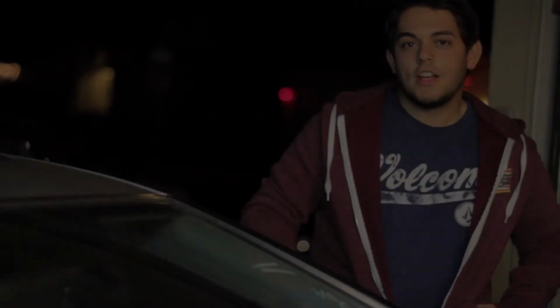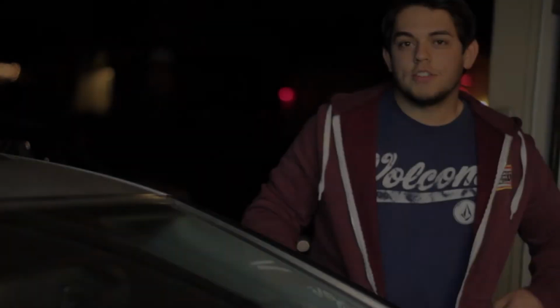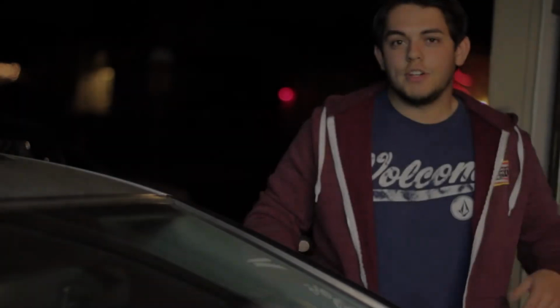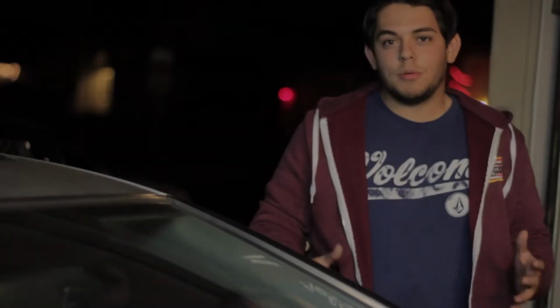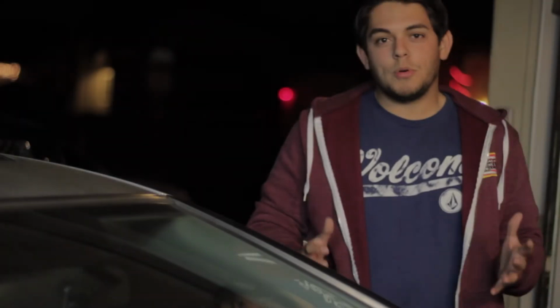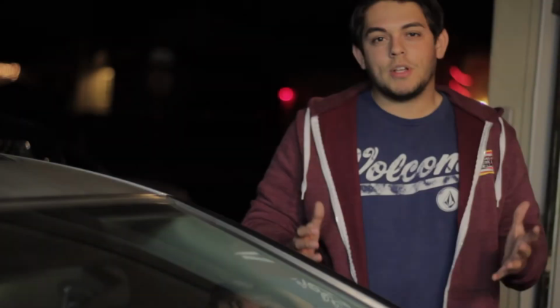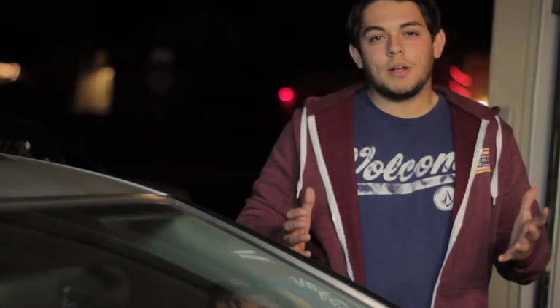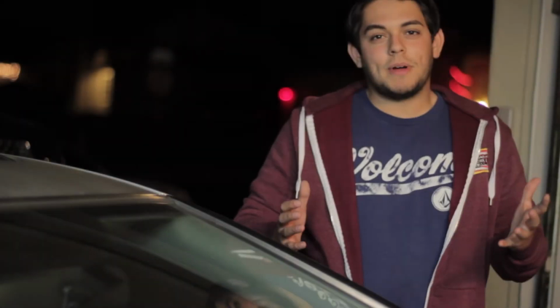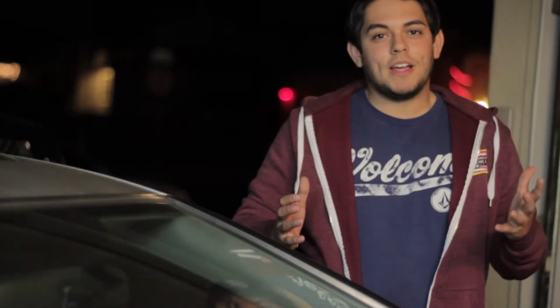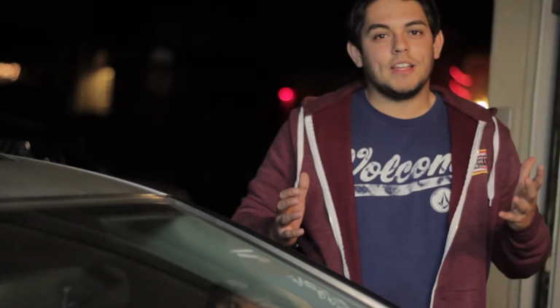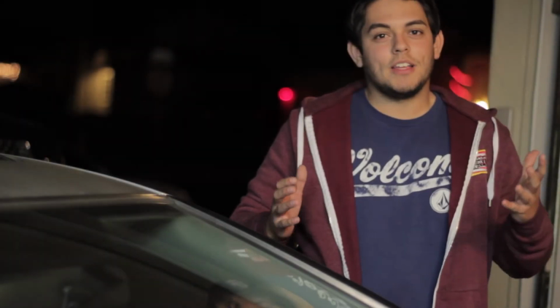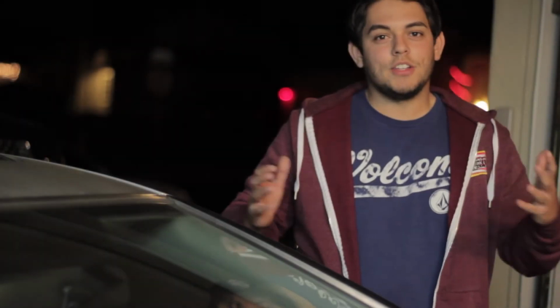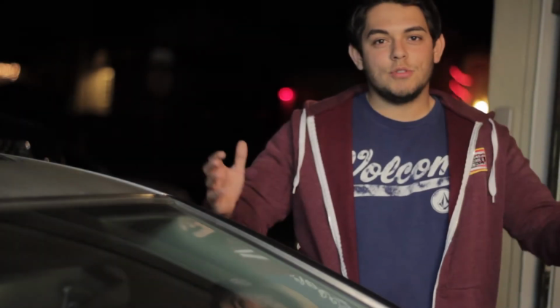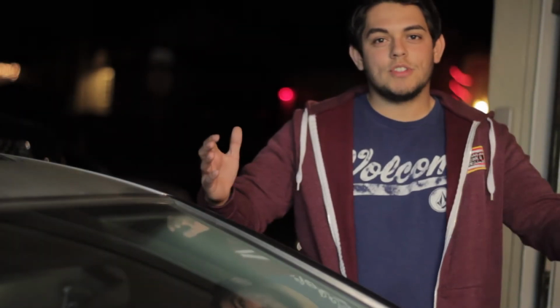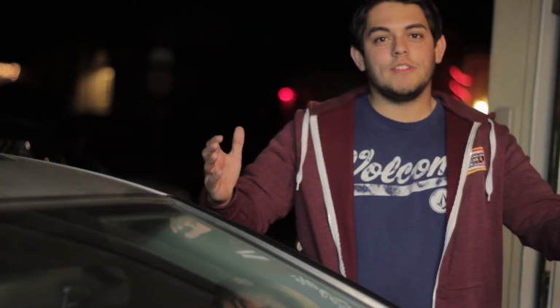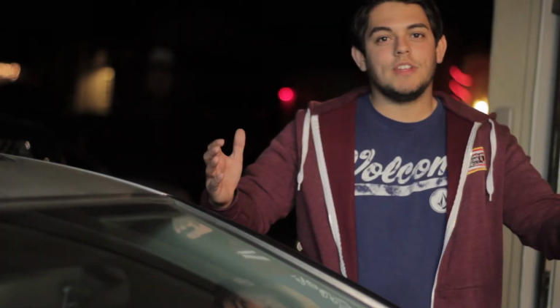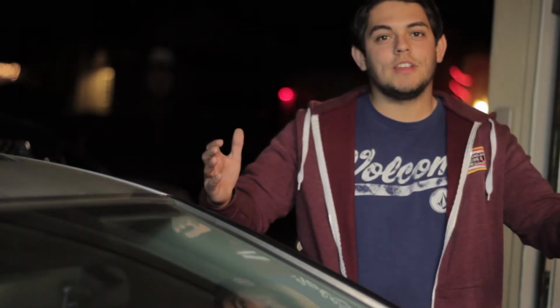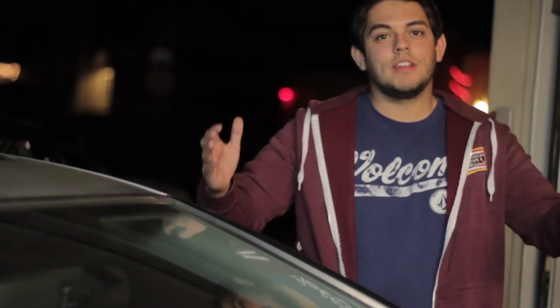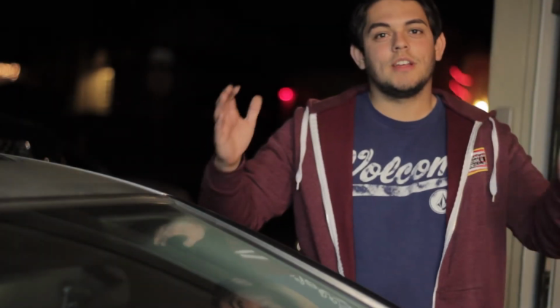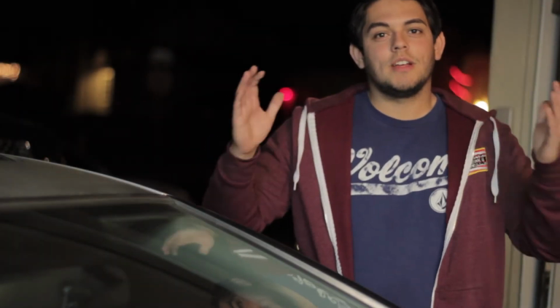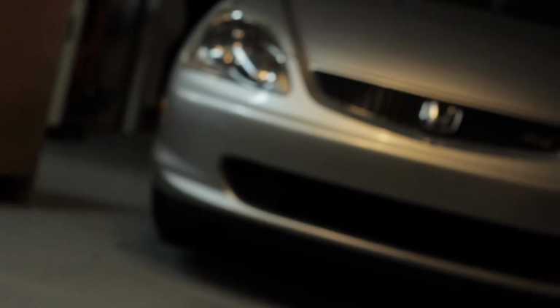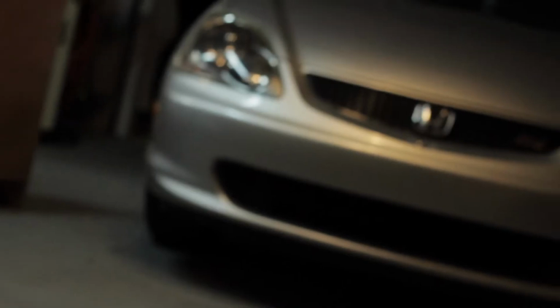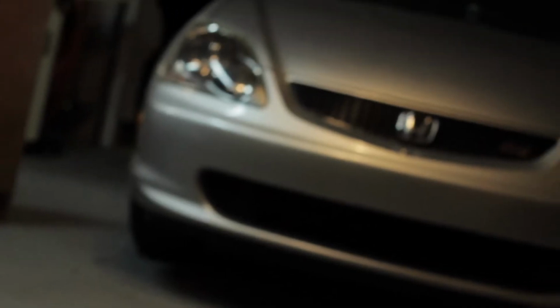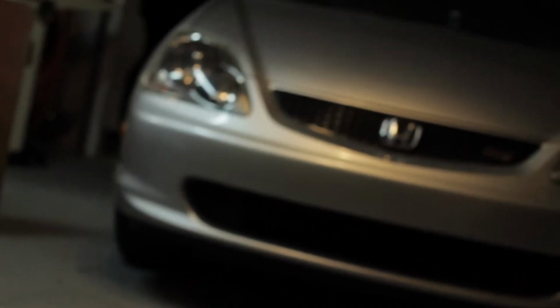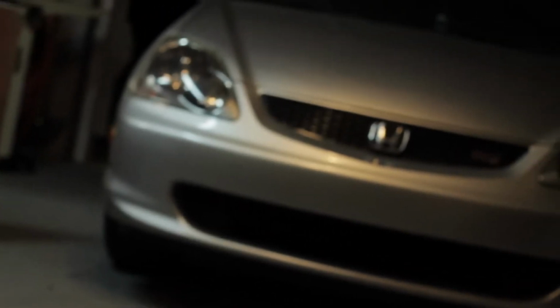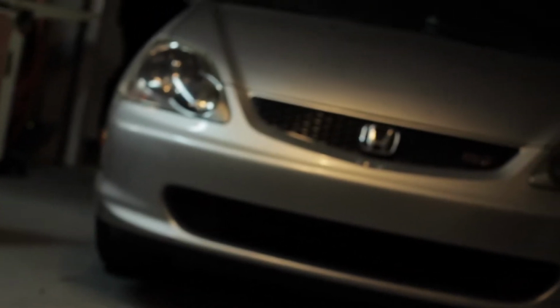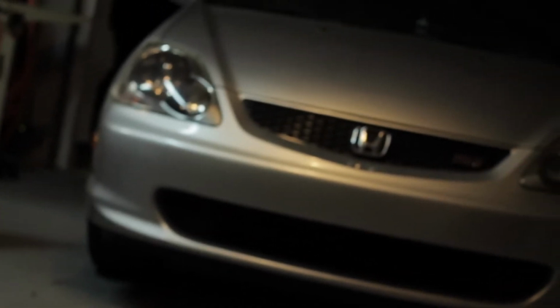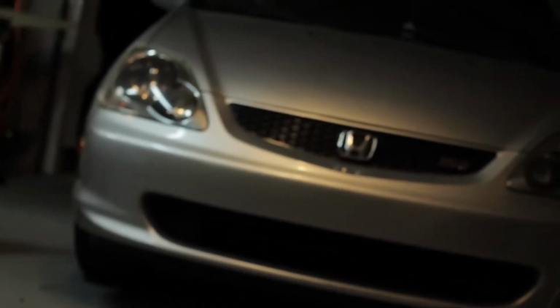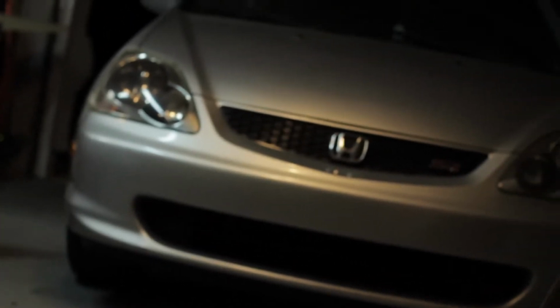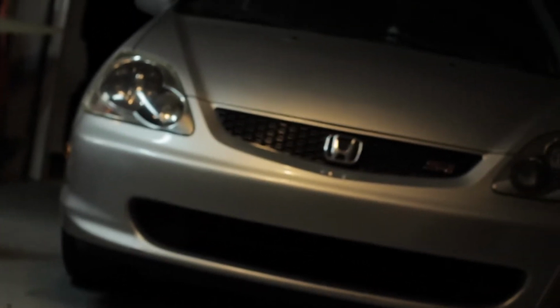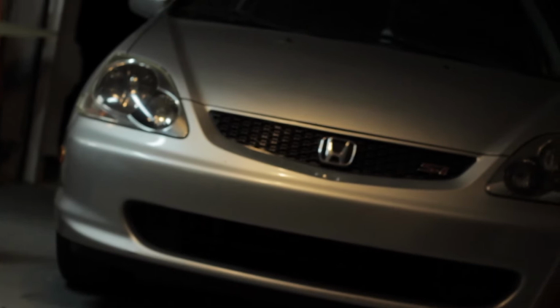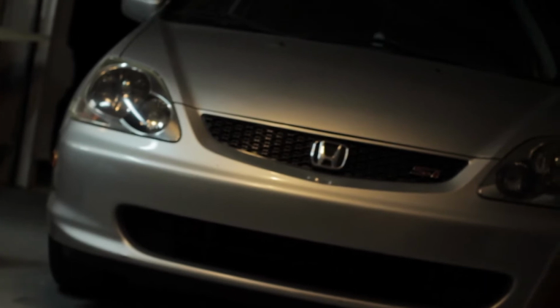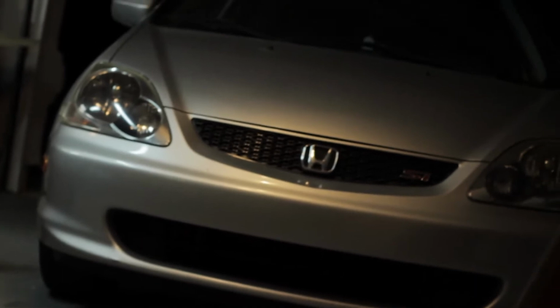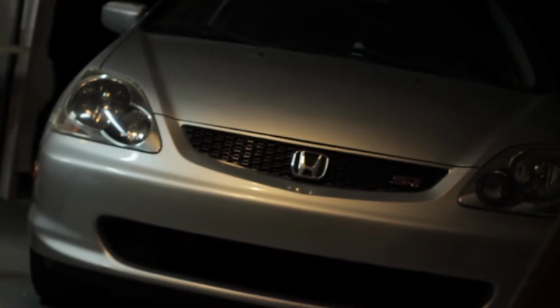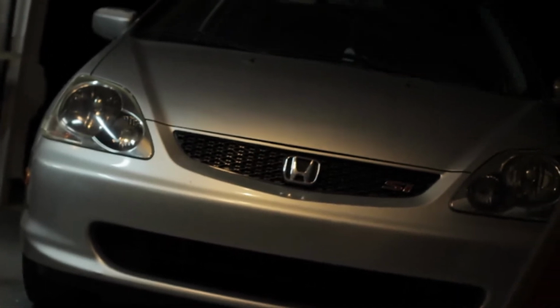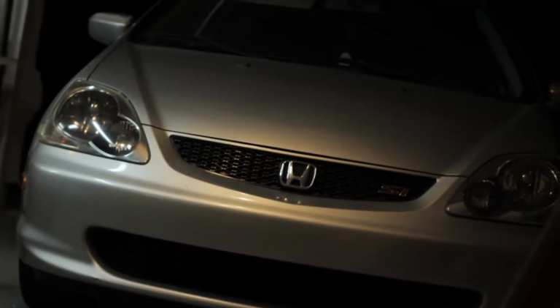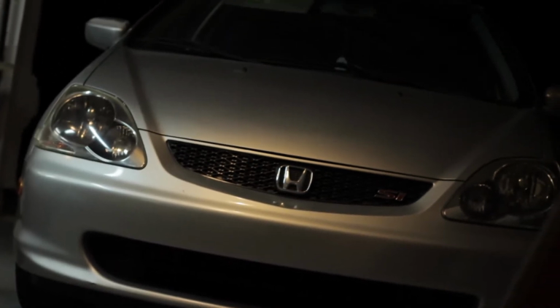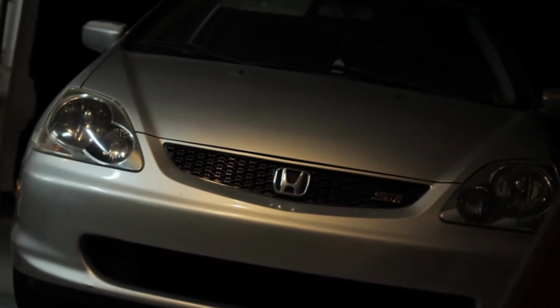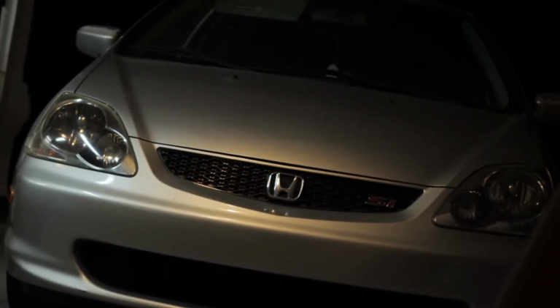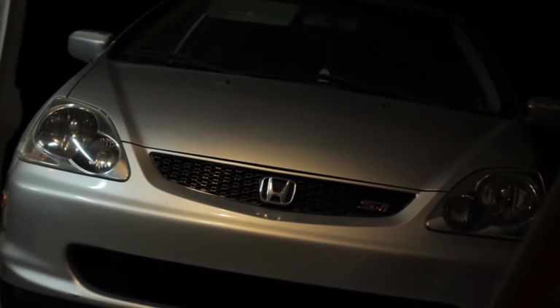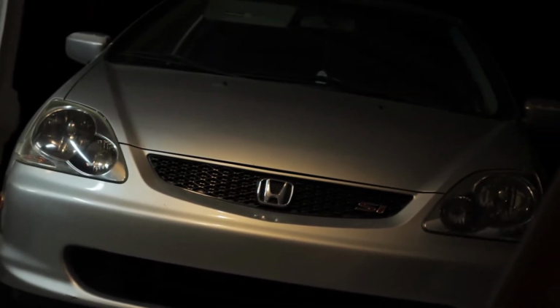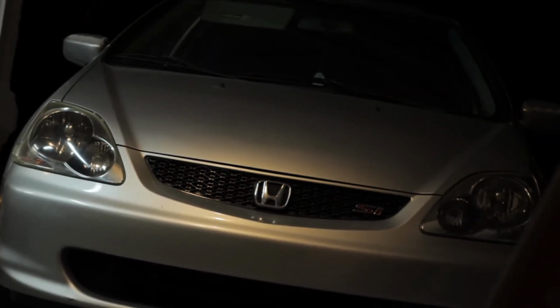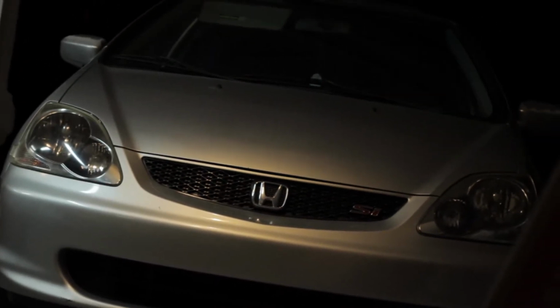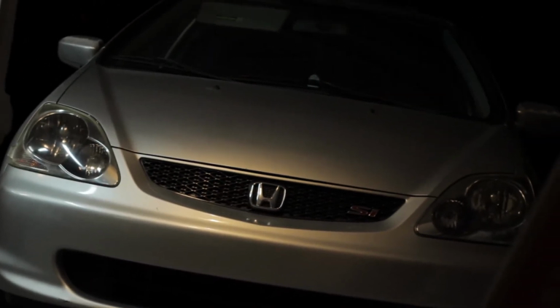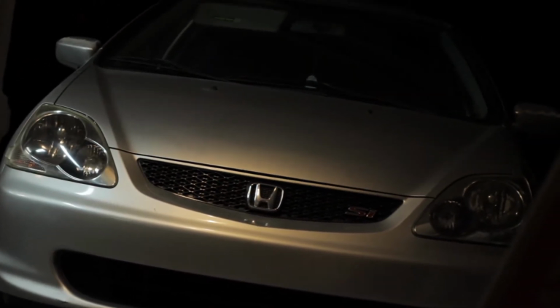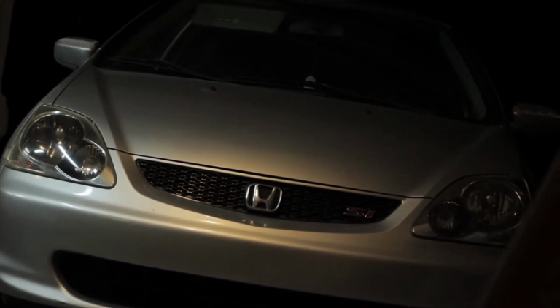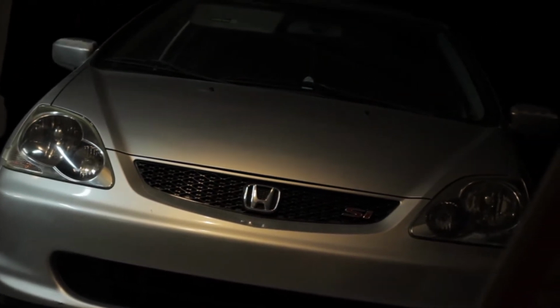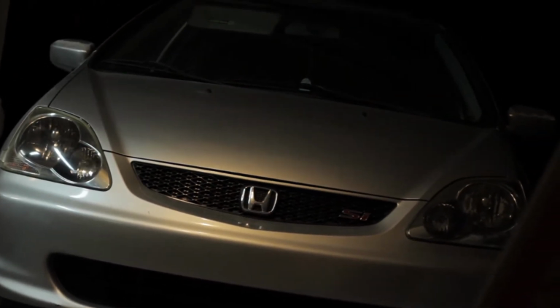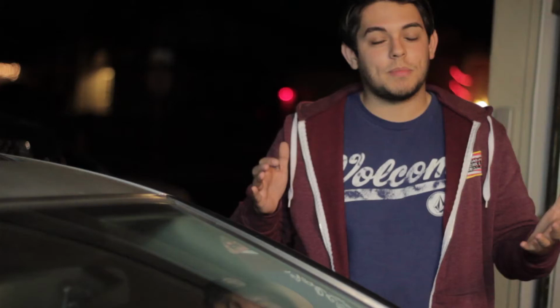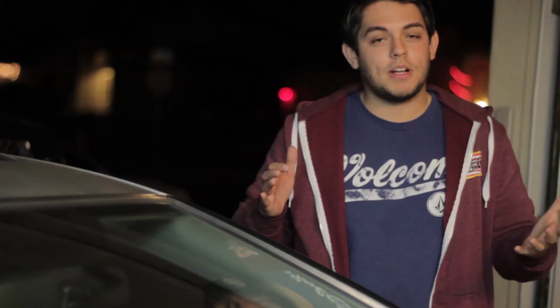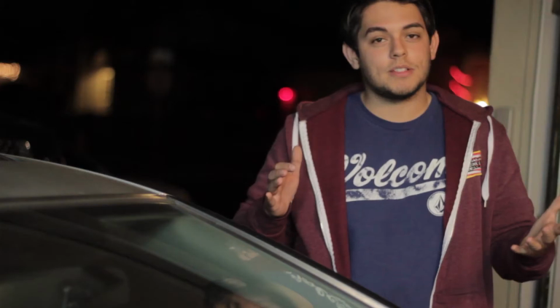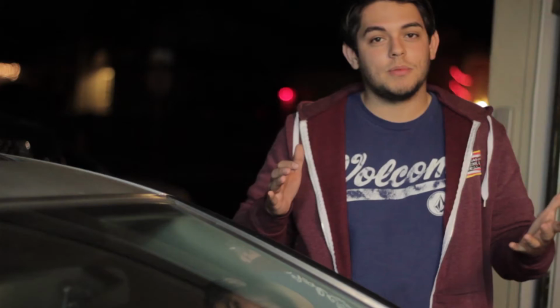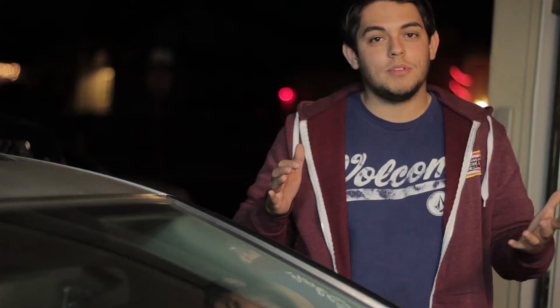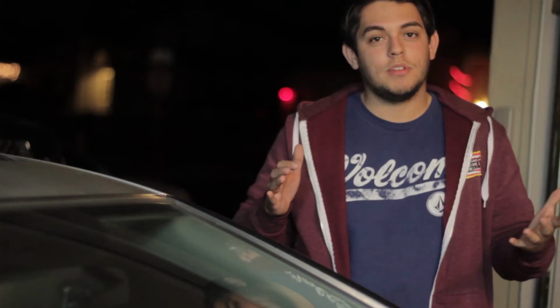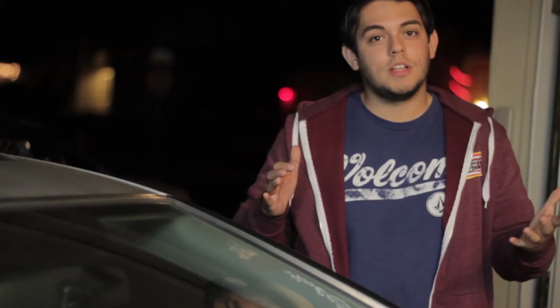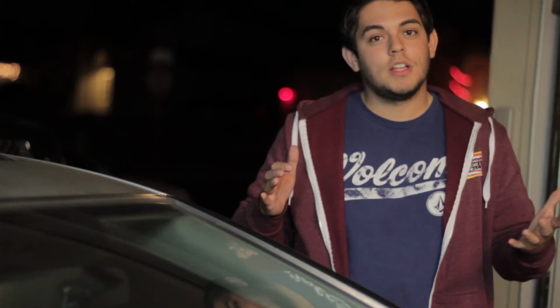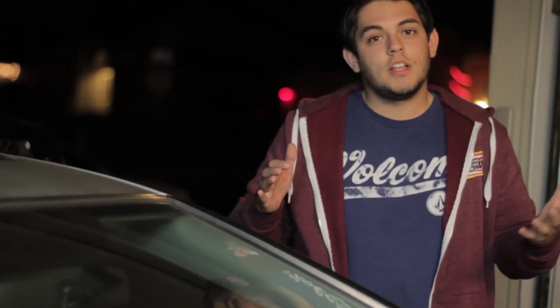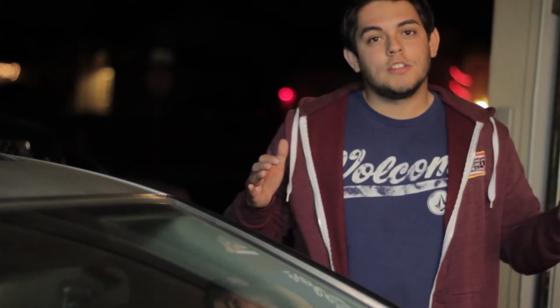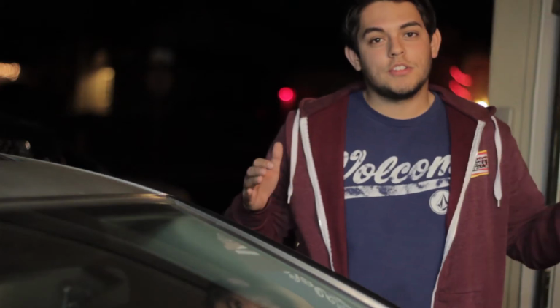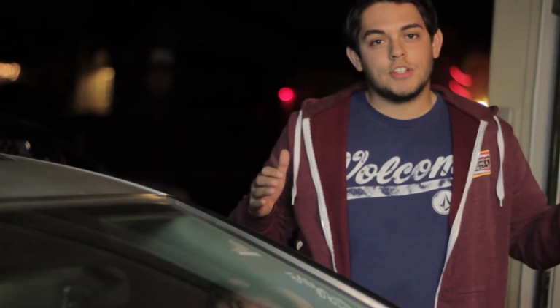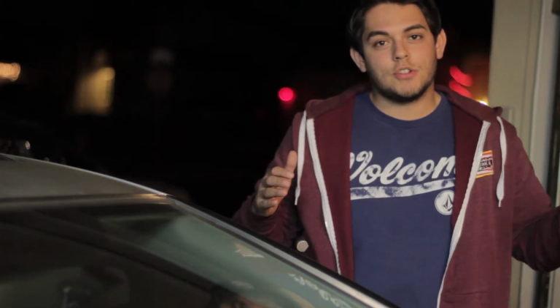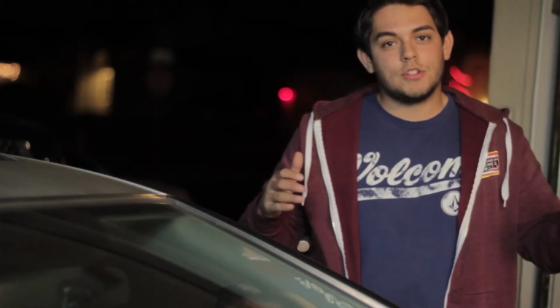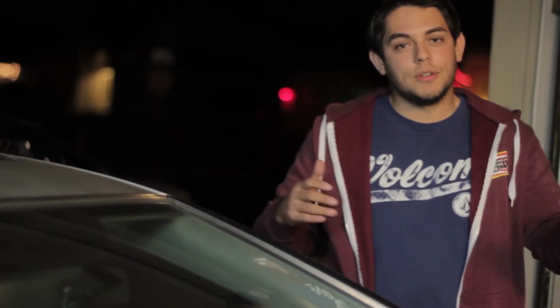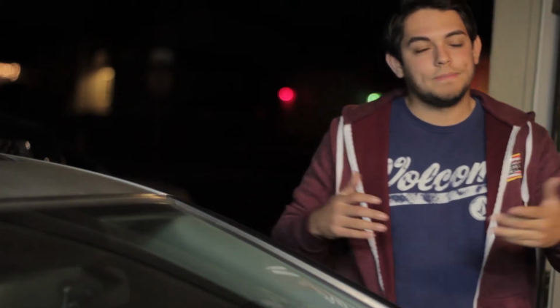Today we're working on a new Civic. We're going to be installing a stereo and hopefully try to get as detailed instruction as possible. Let's get straight to it.